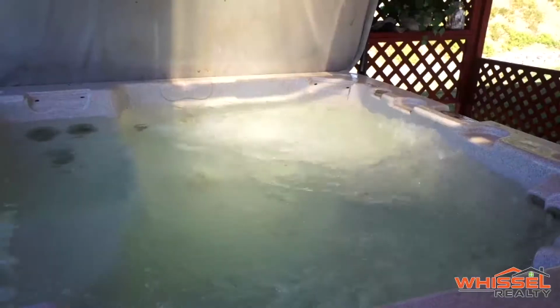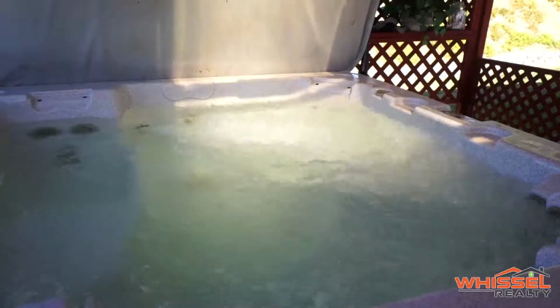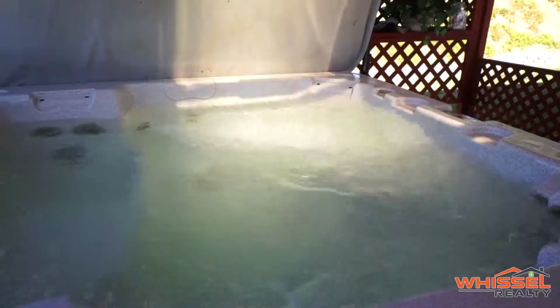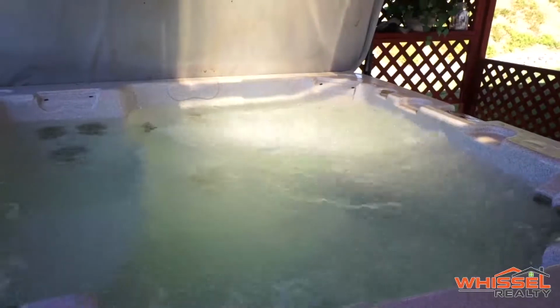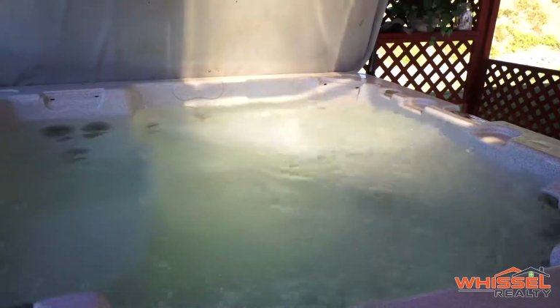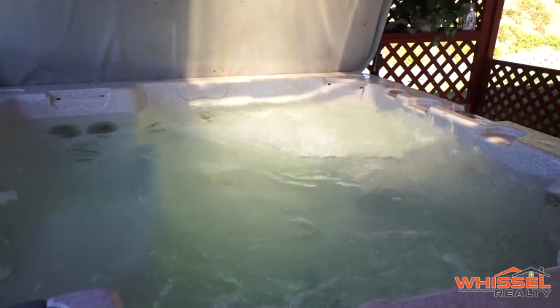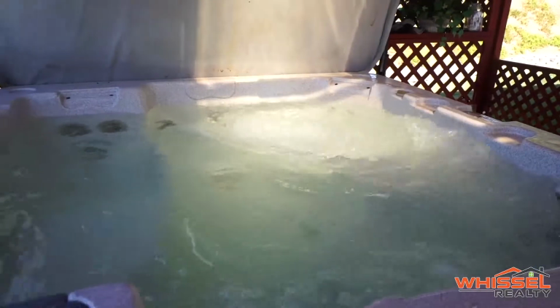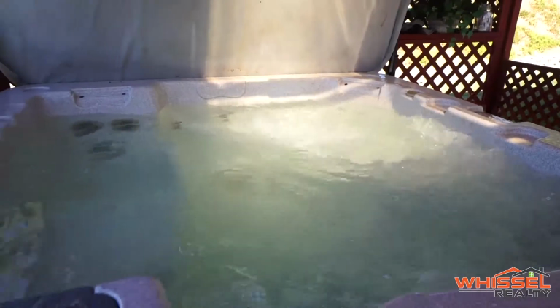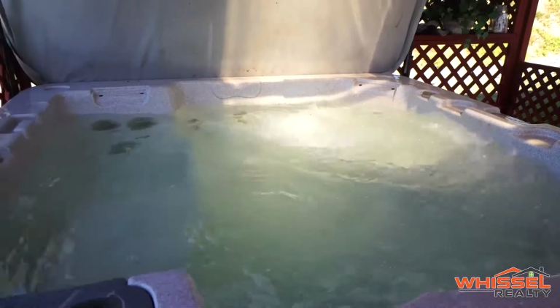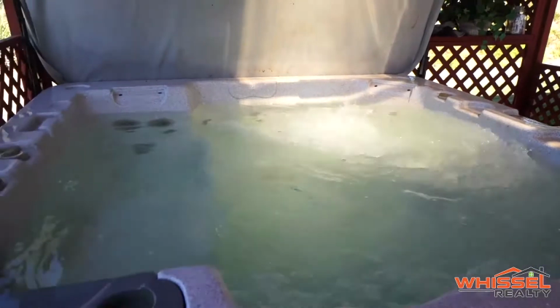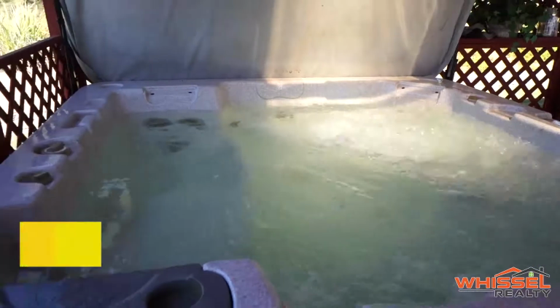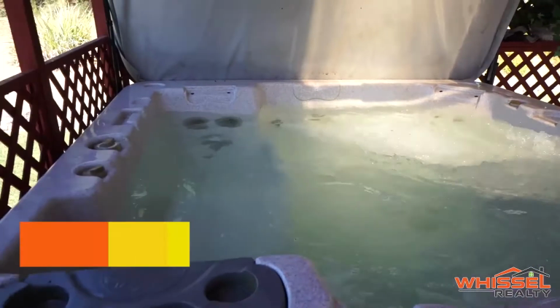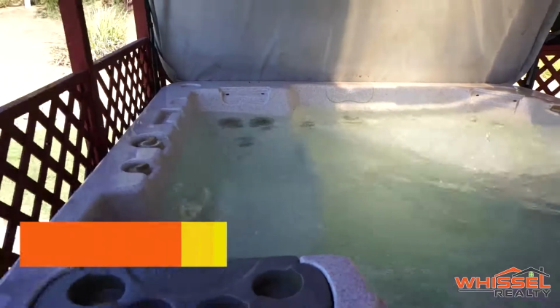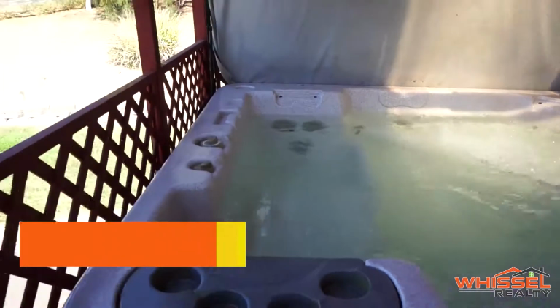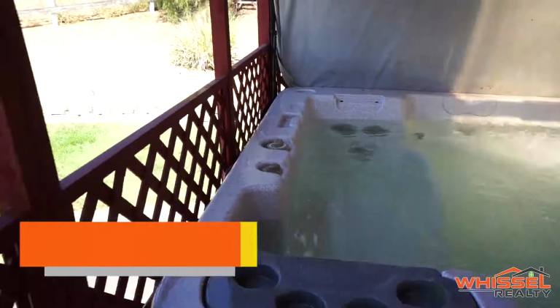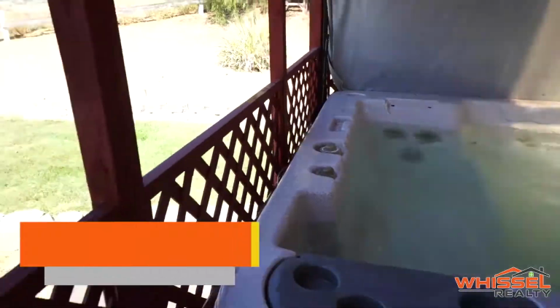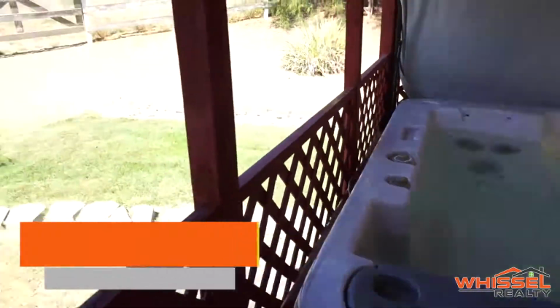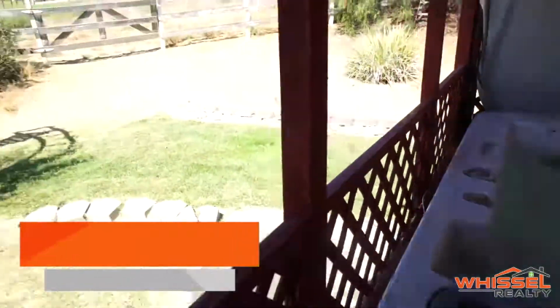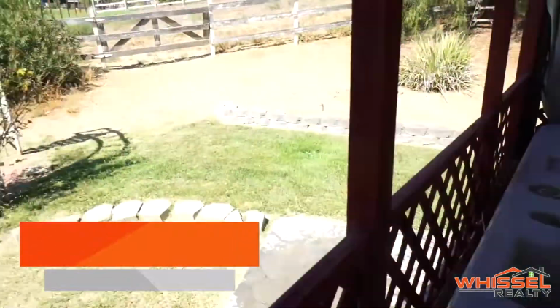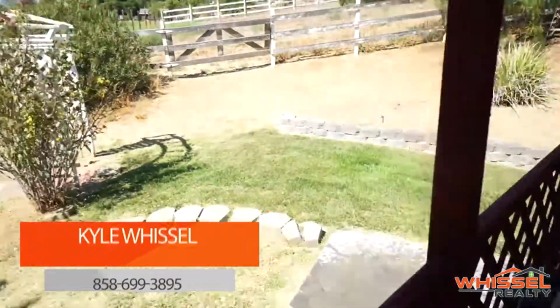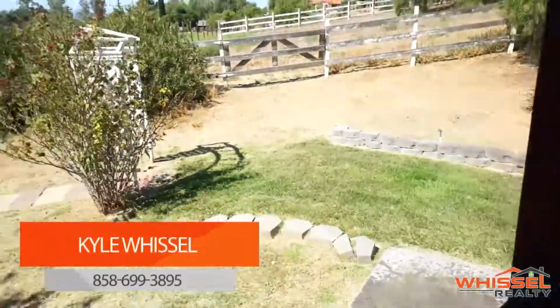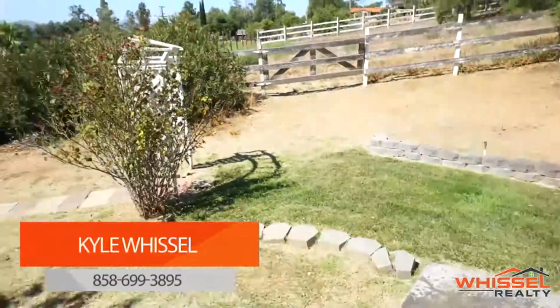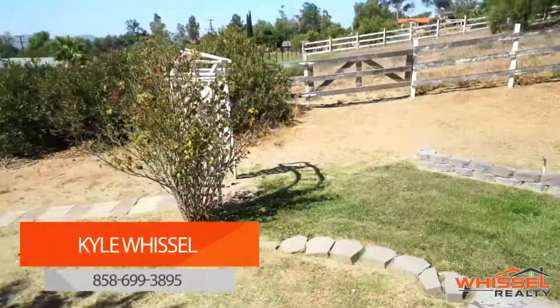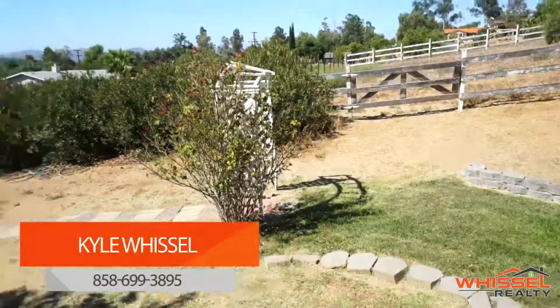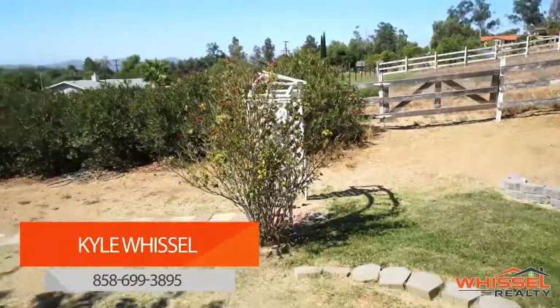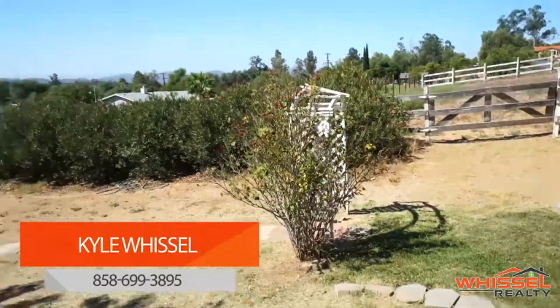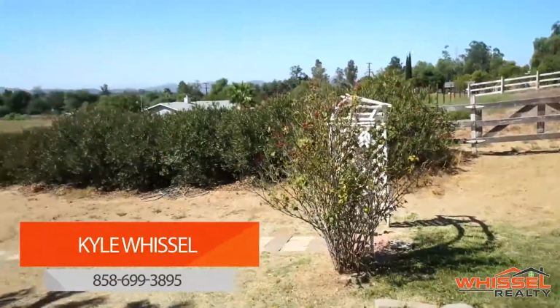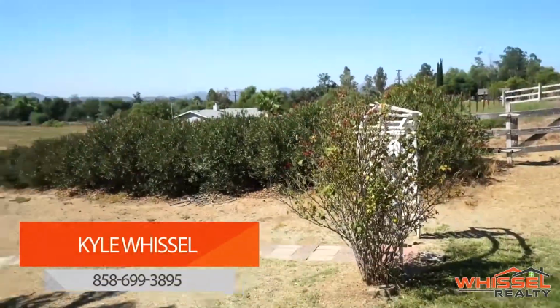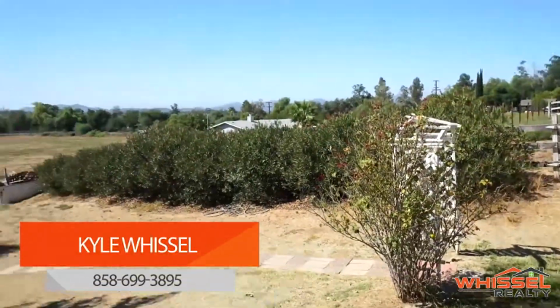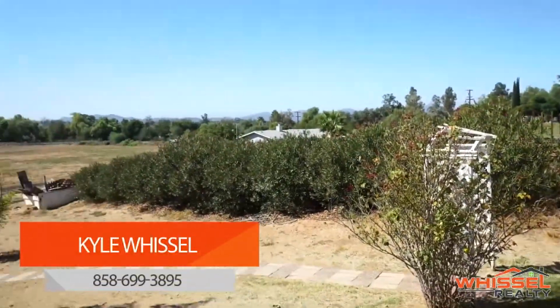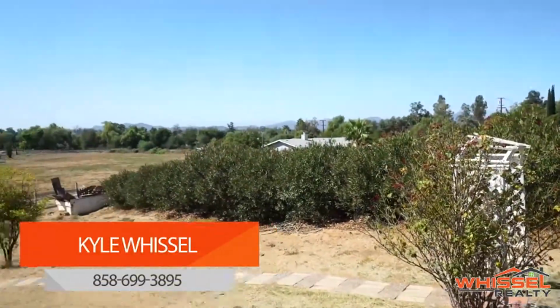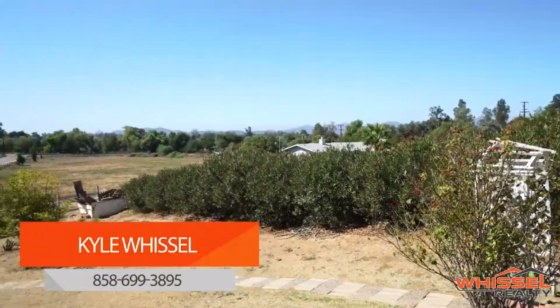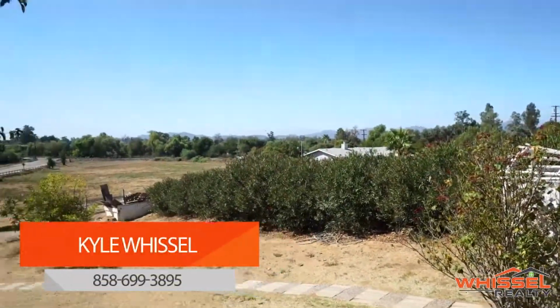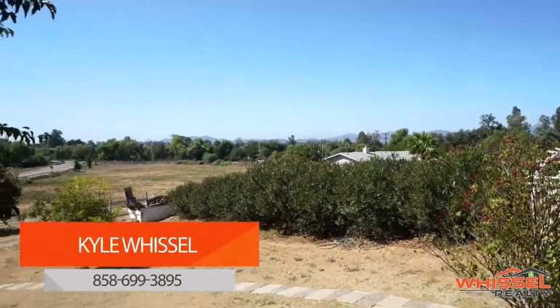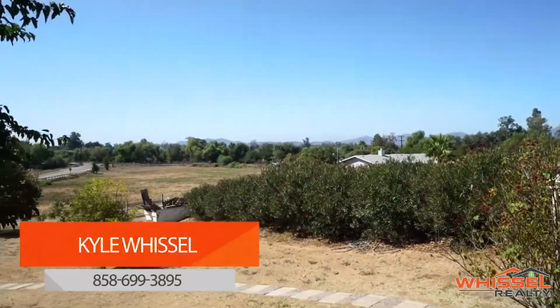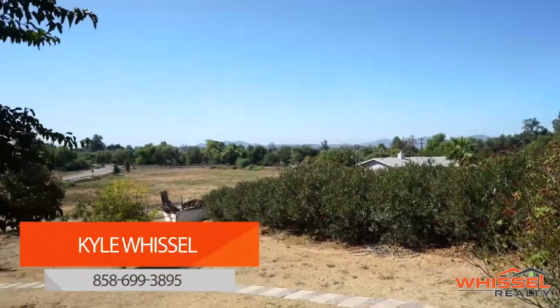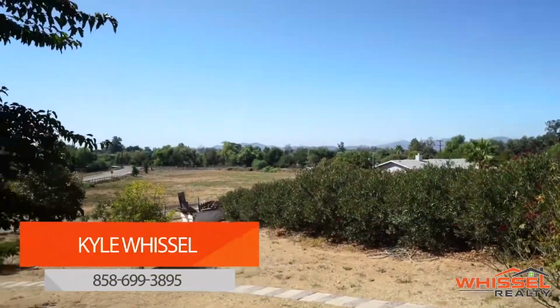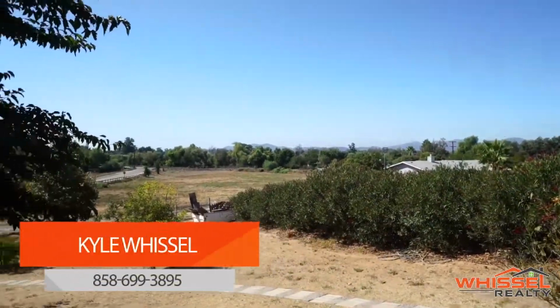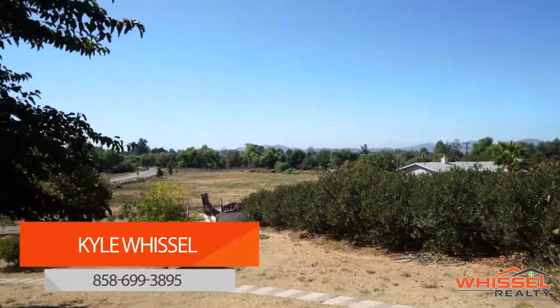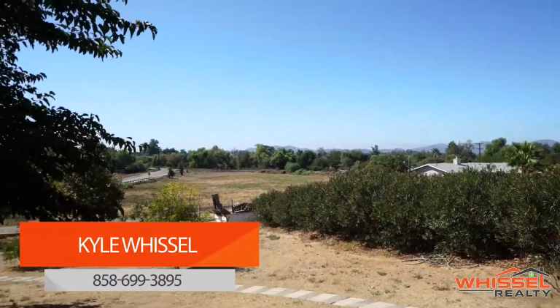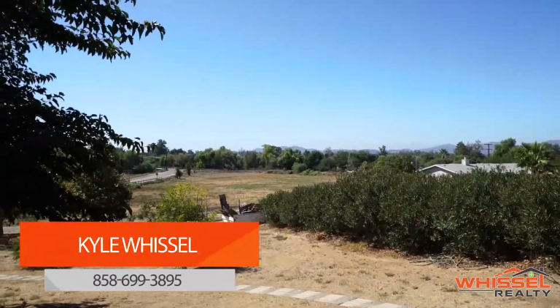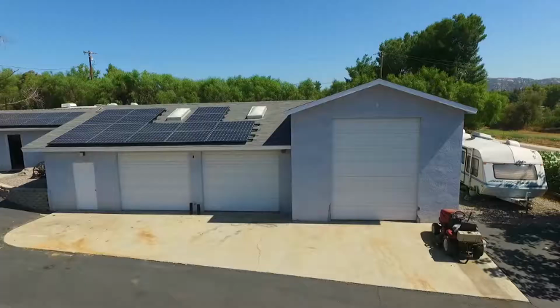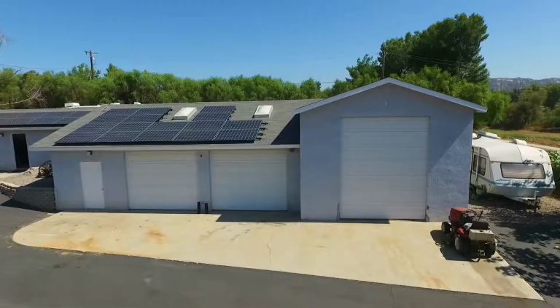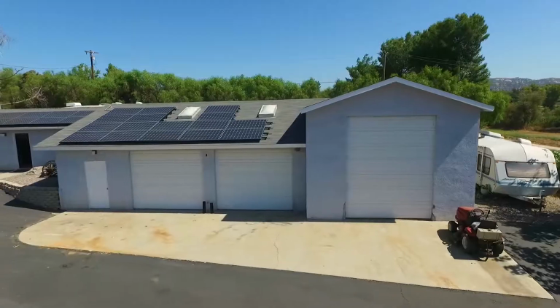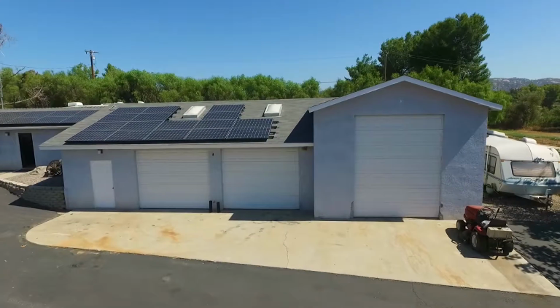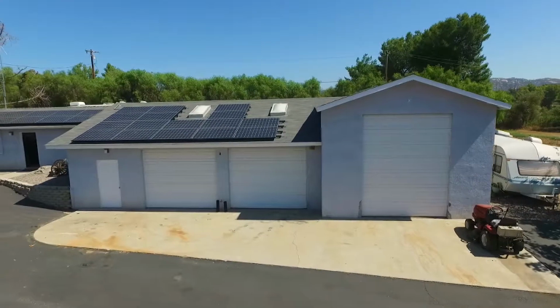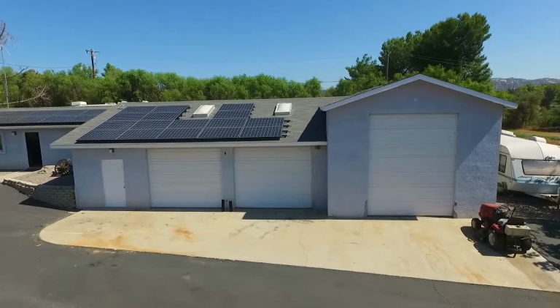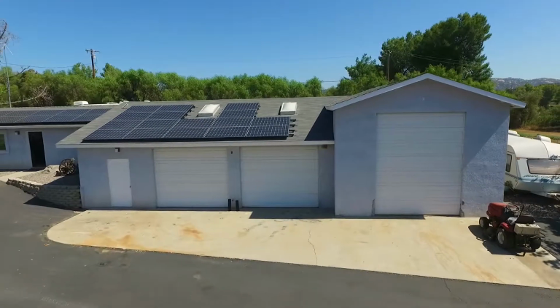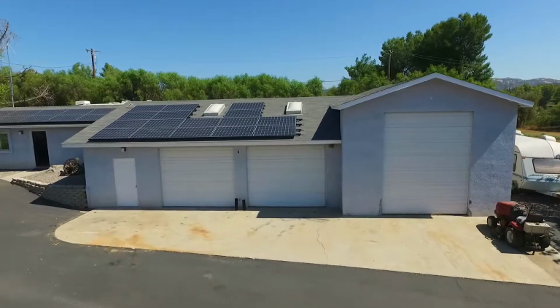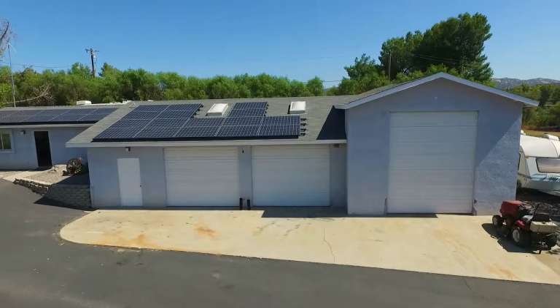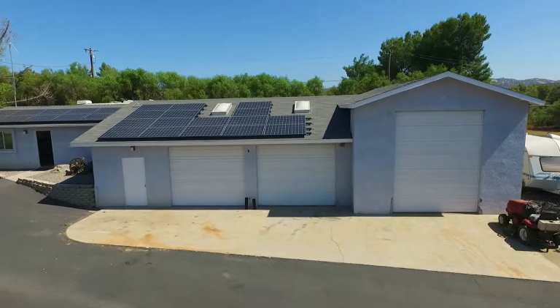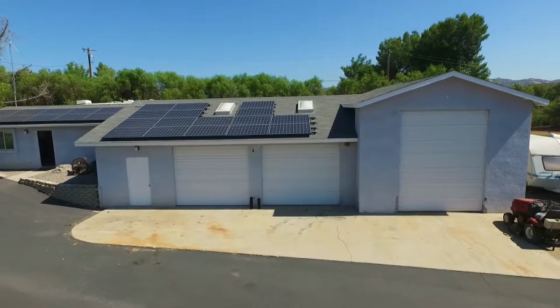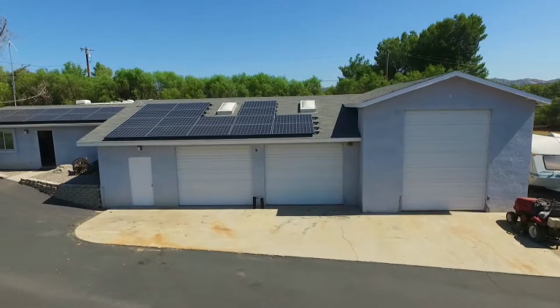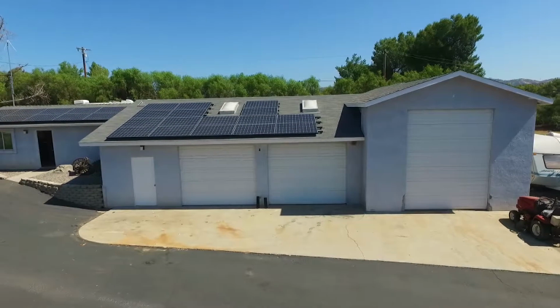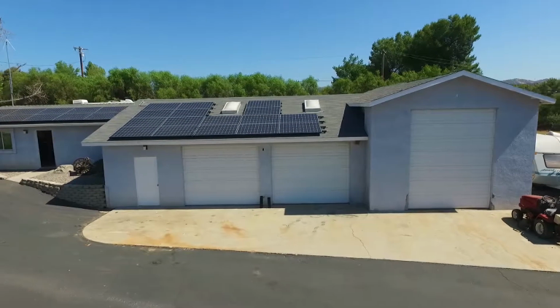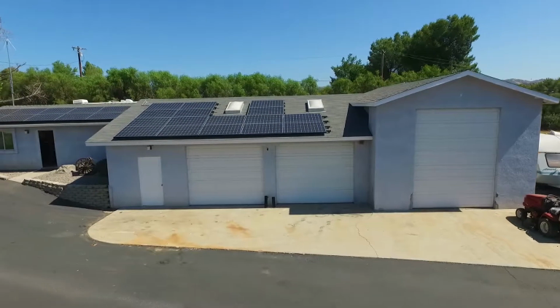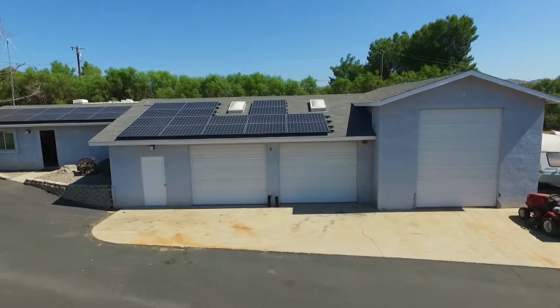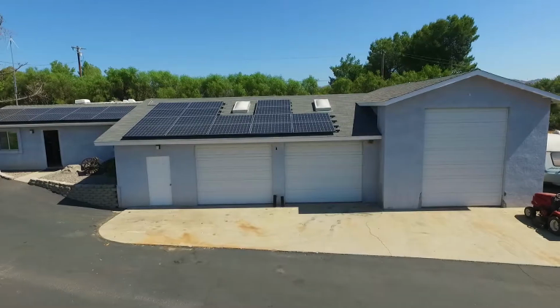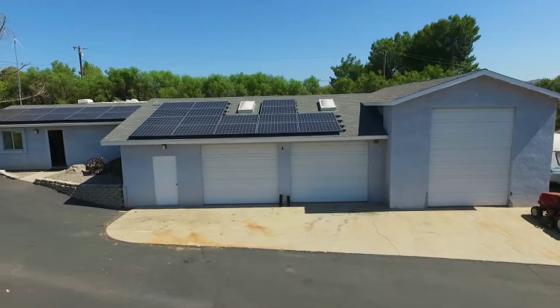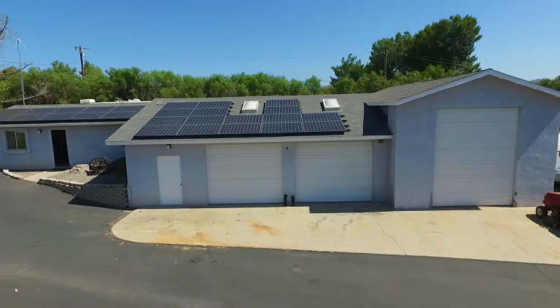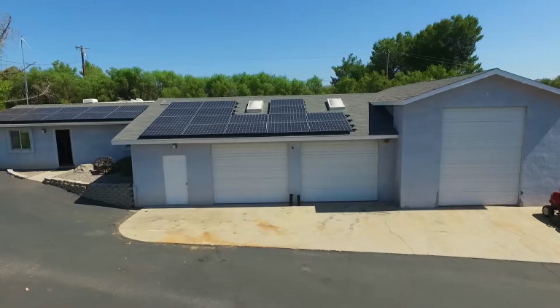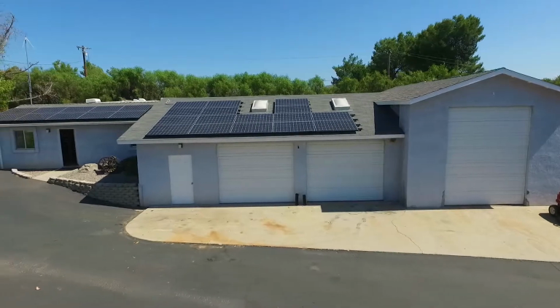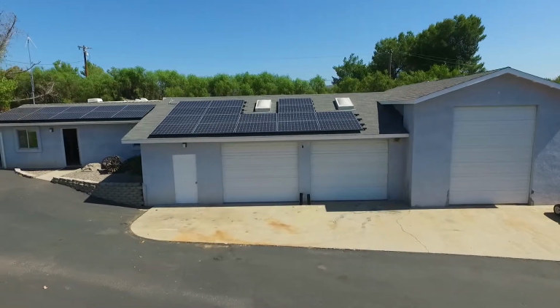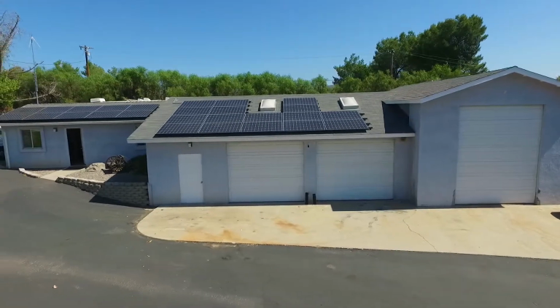For more information on this amazing home, give me a call — Kyle Whissel at 858-699-3895. Thanks so much for watching.